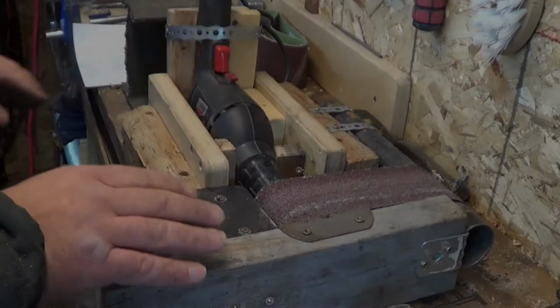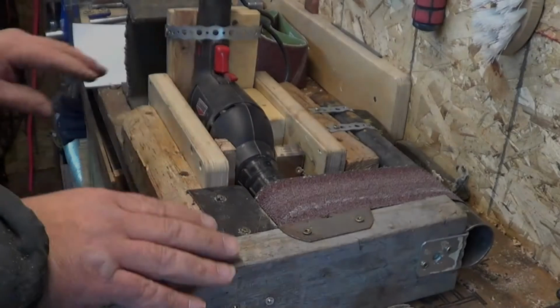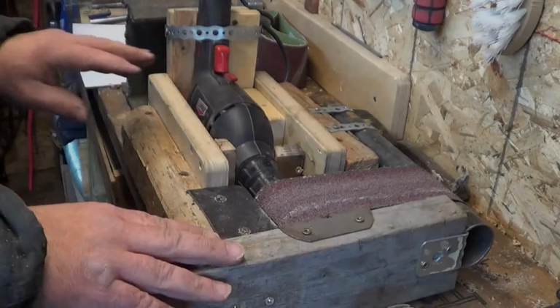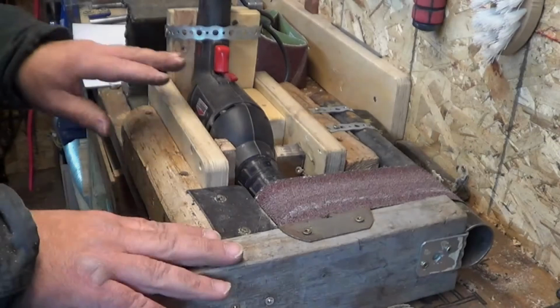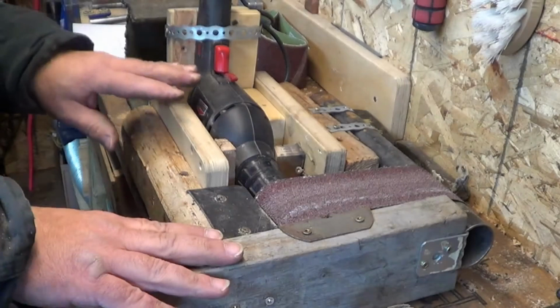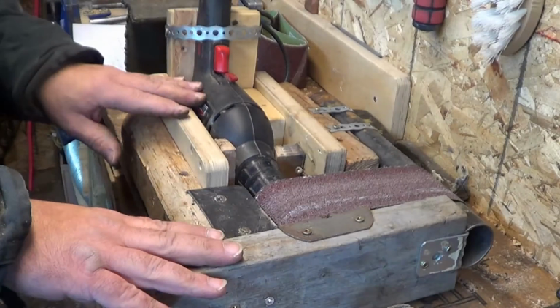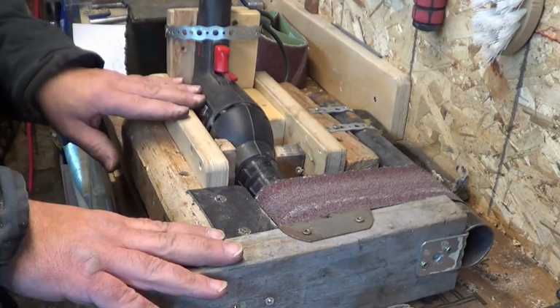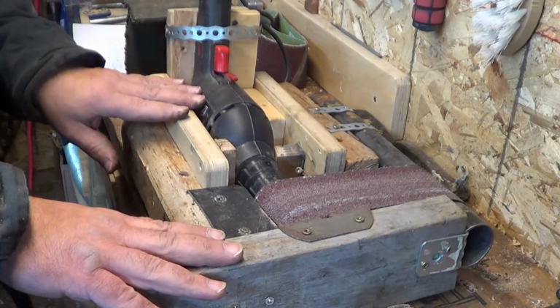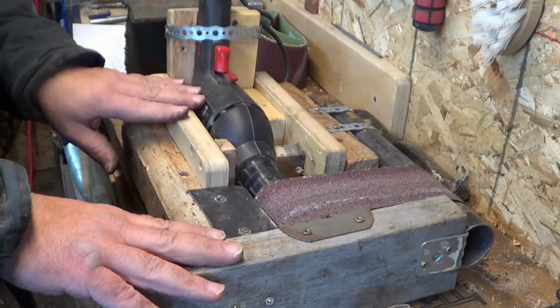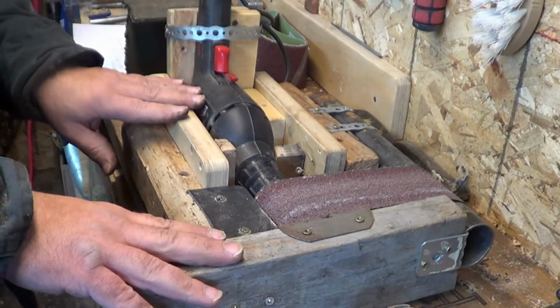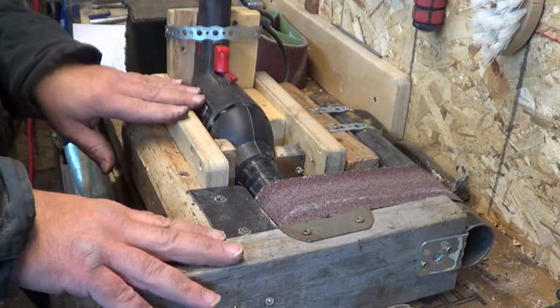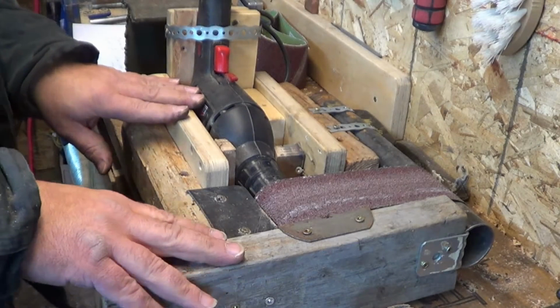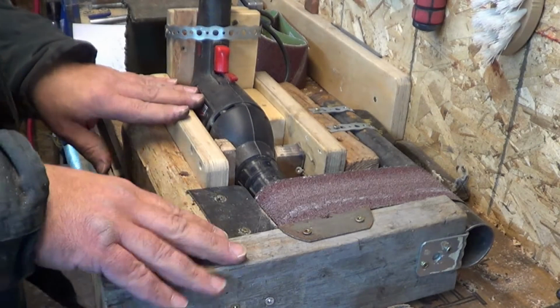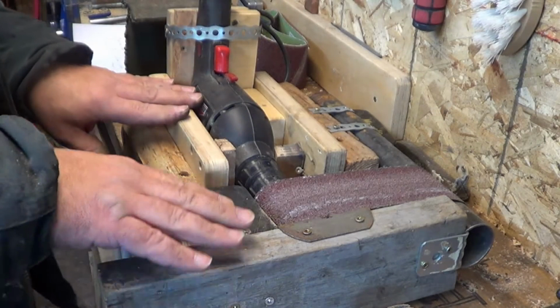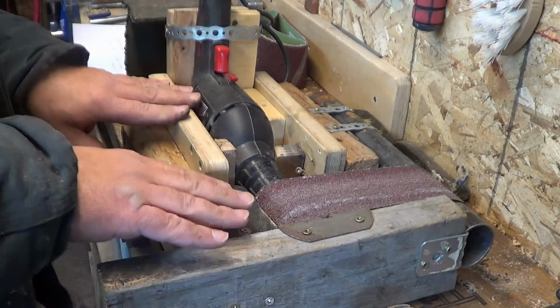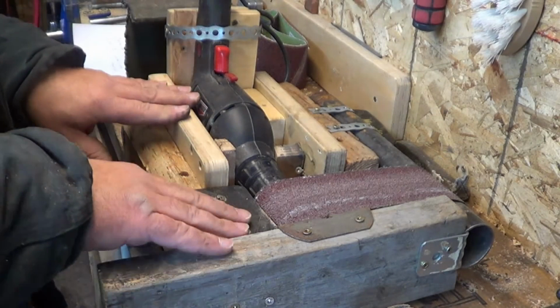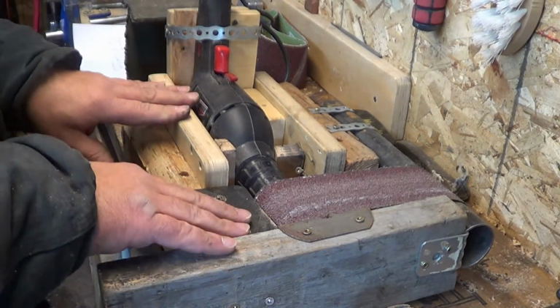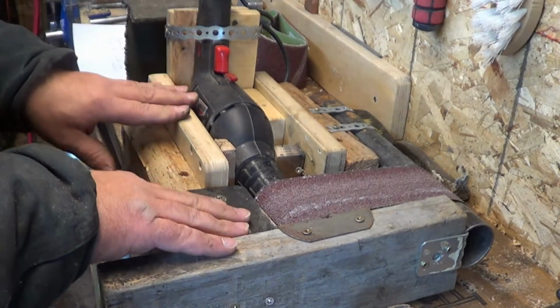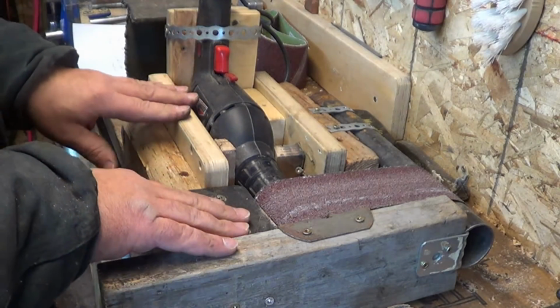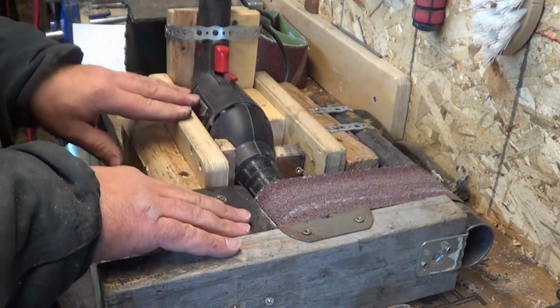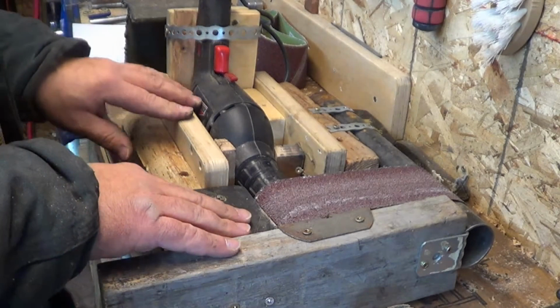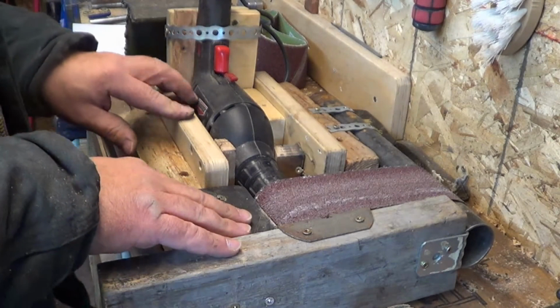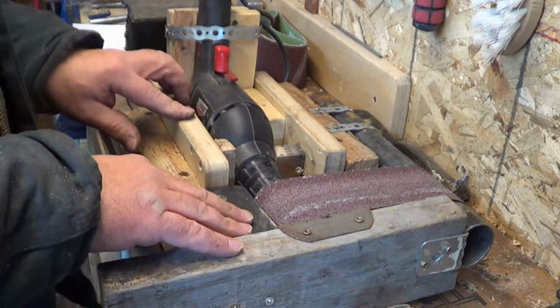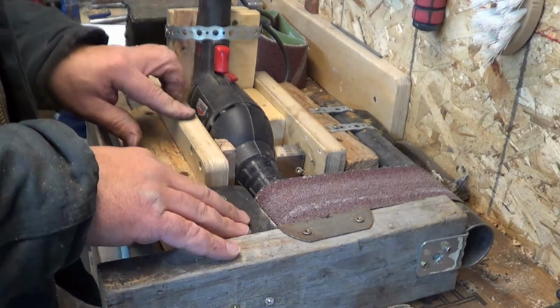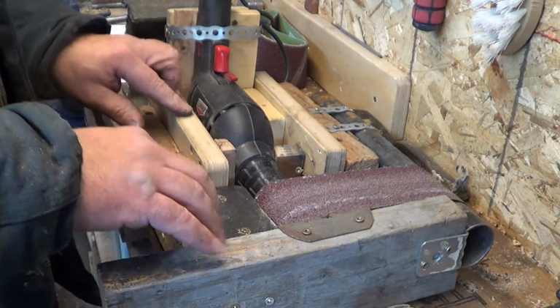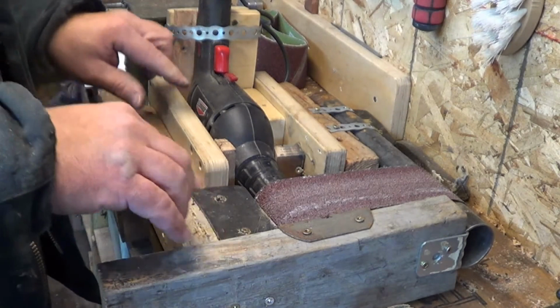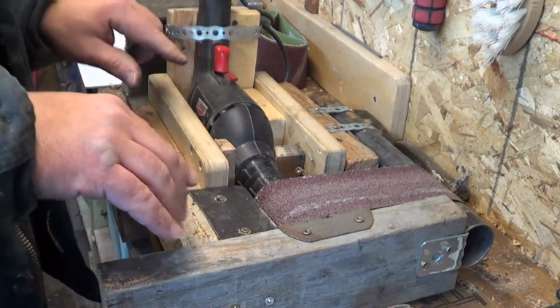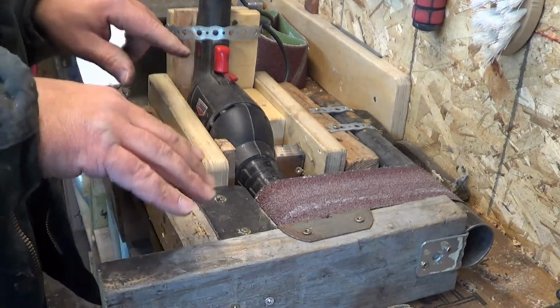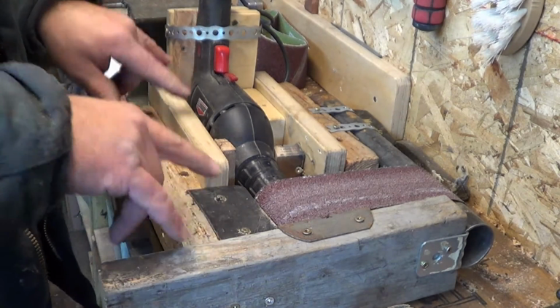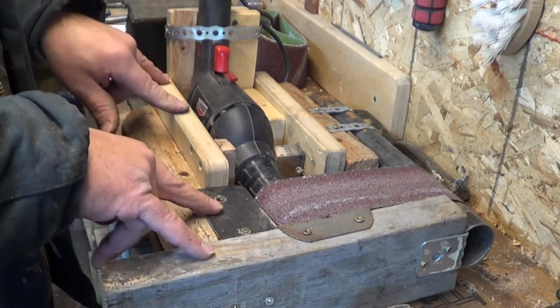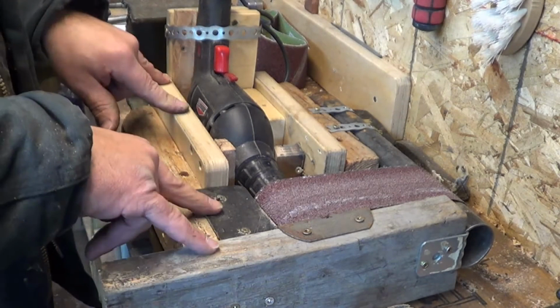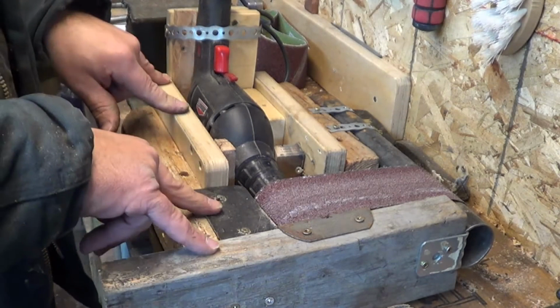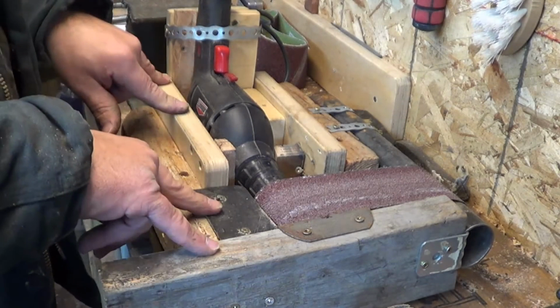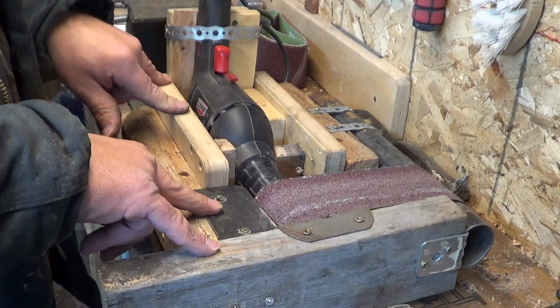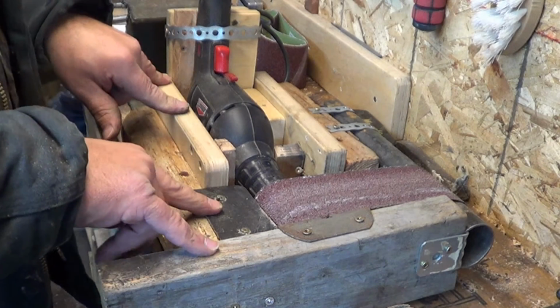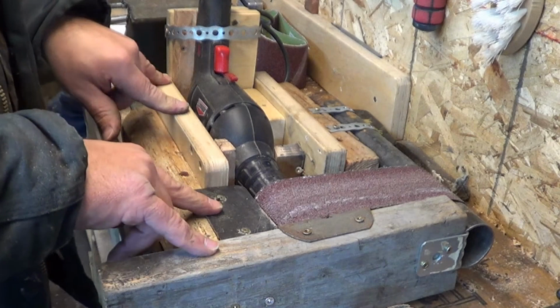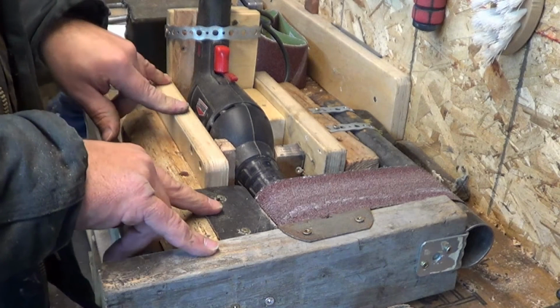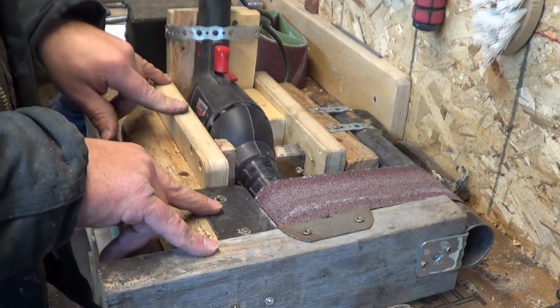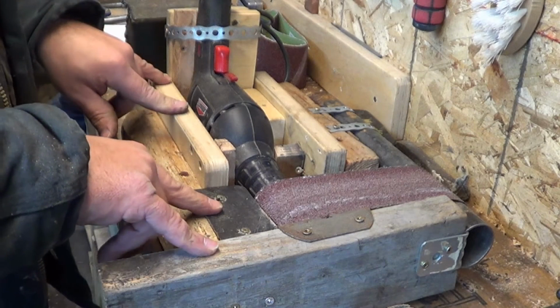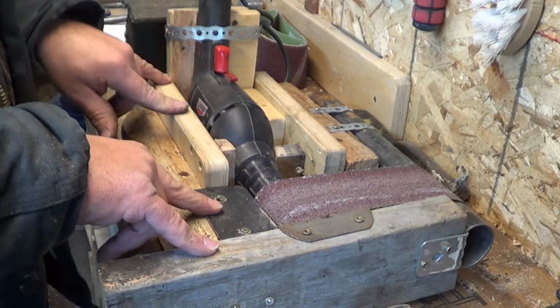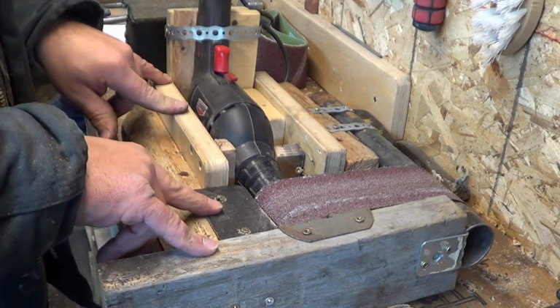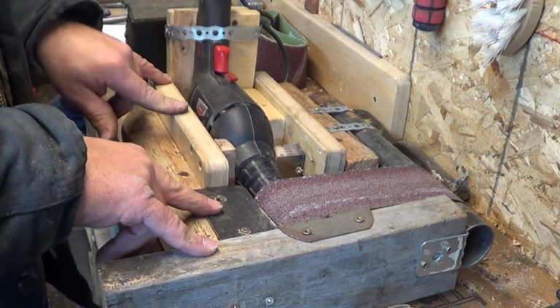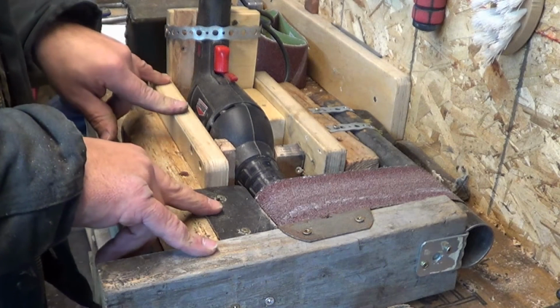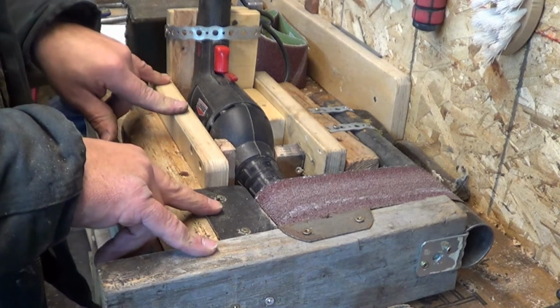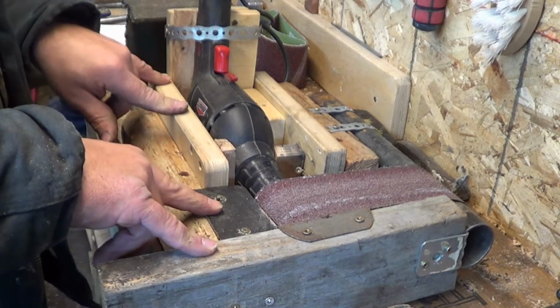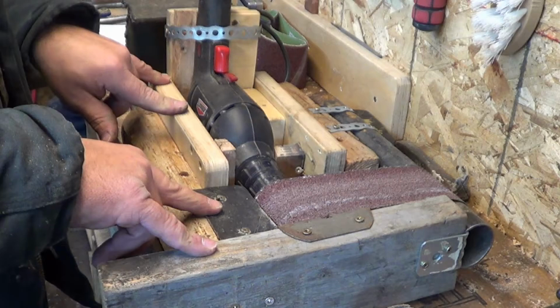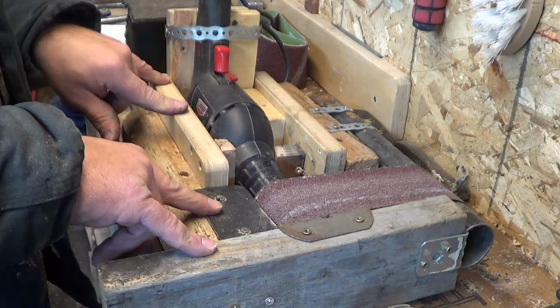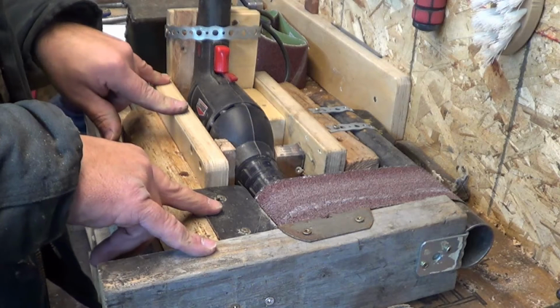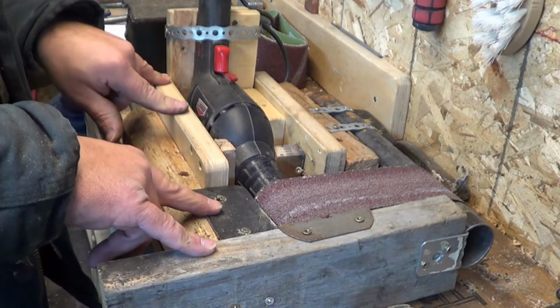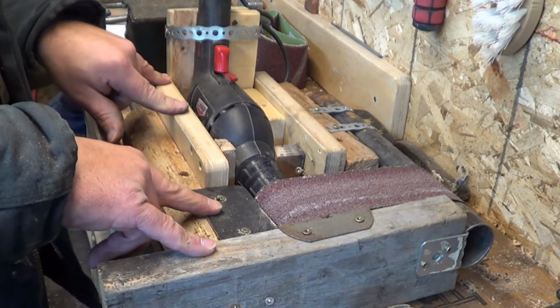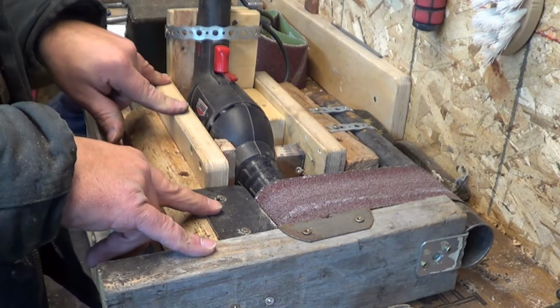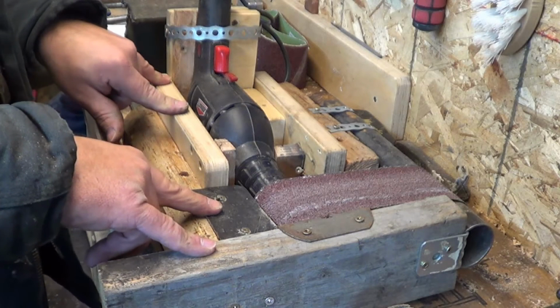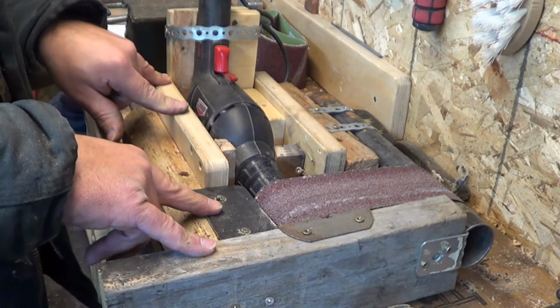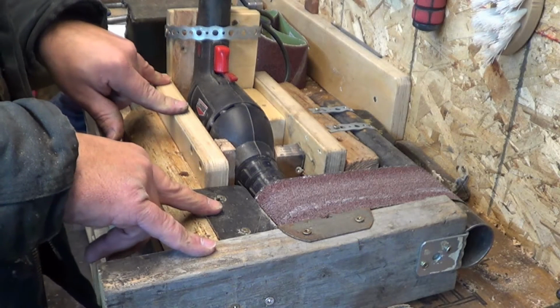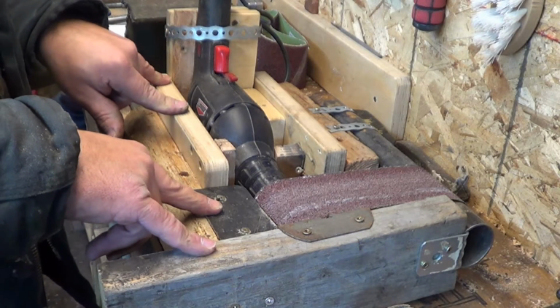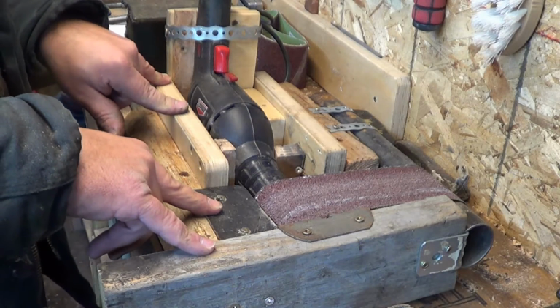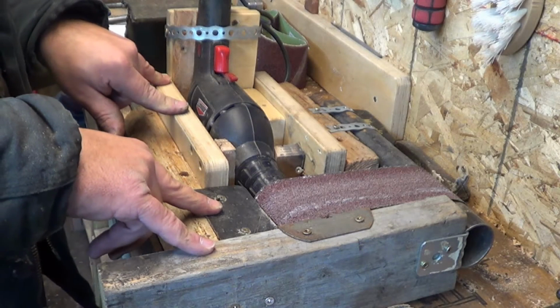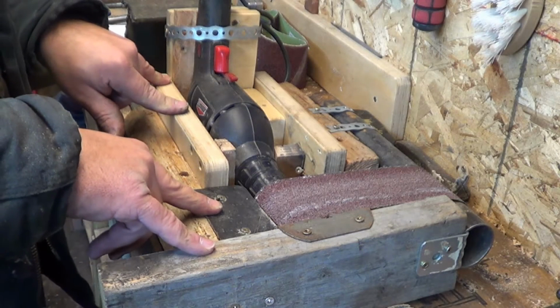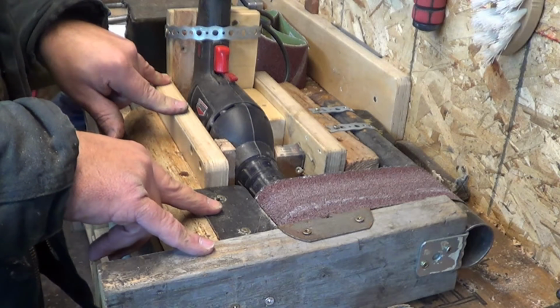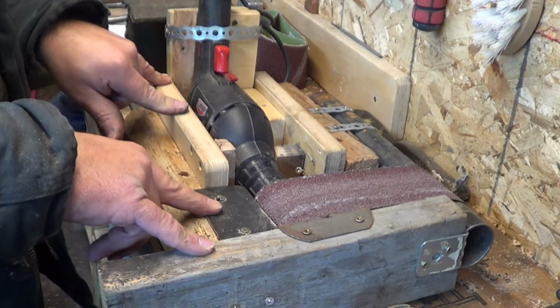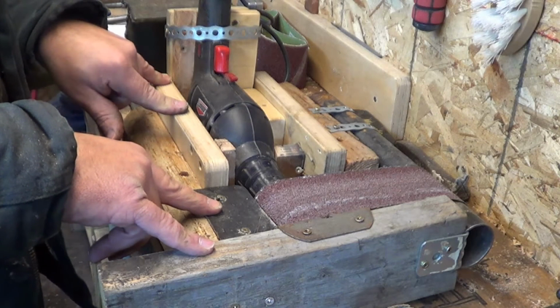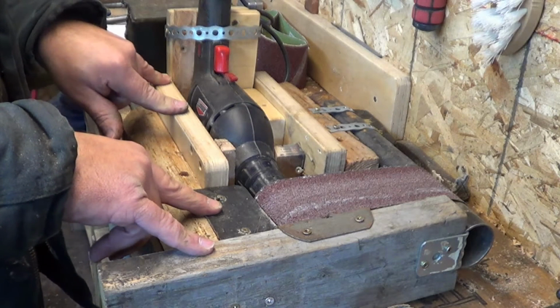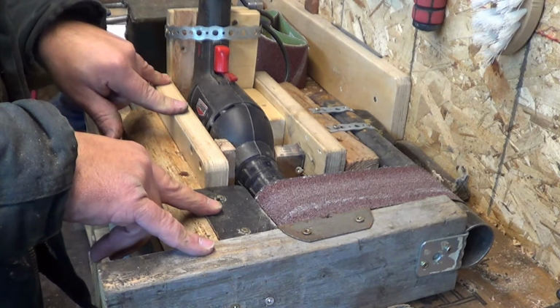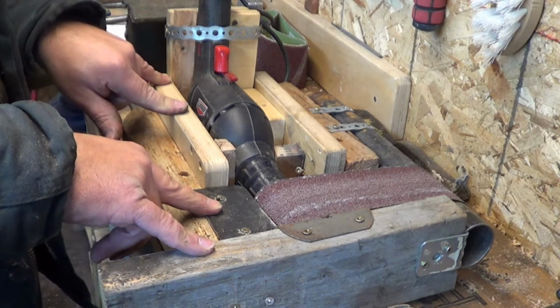Morning guys, it's out in my shop today working on another project. I'm calling it a drill powered belt sander prototype.